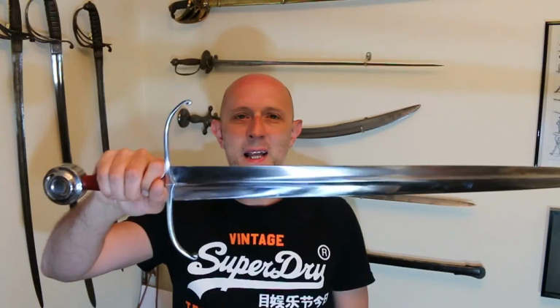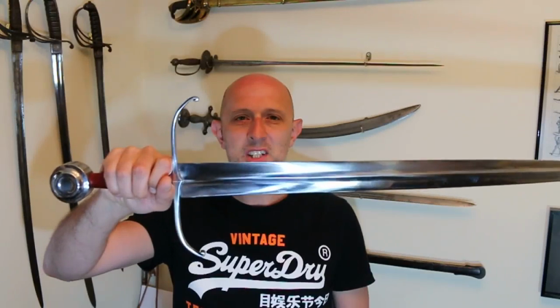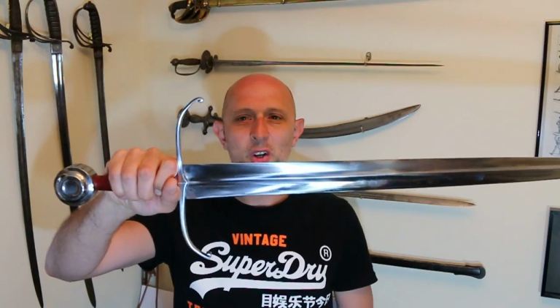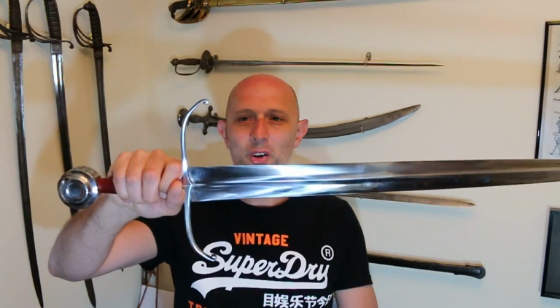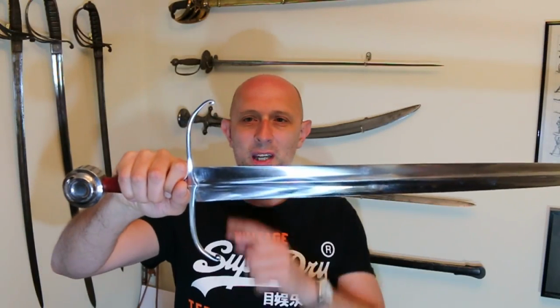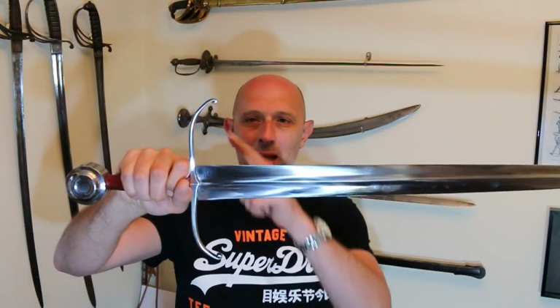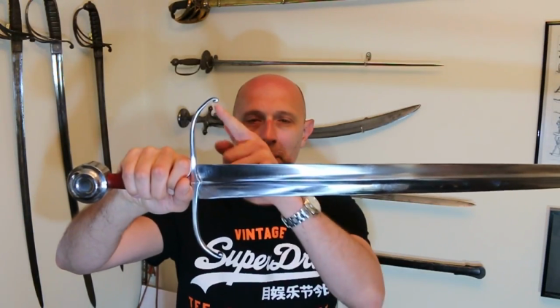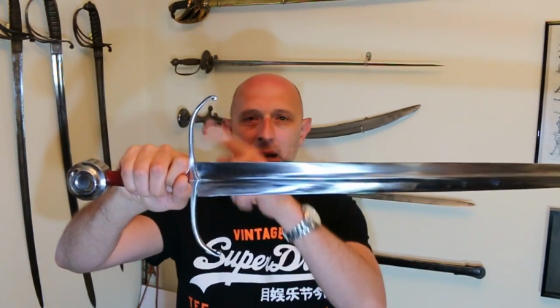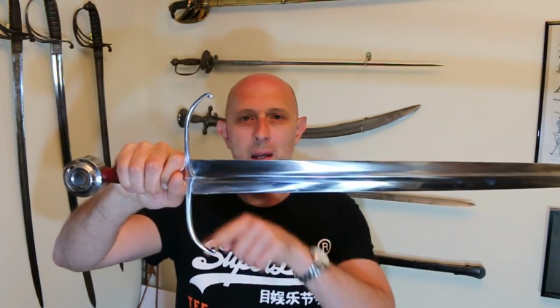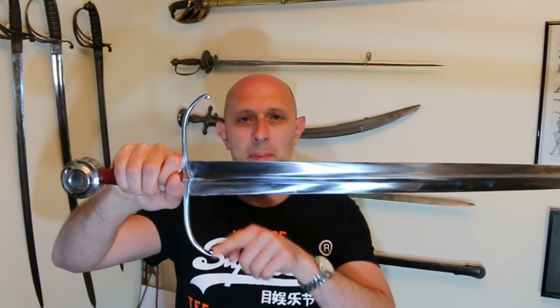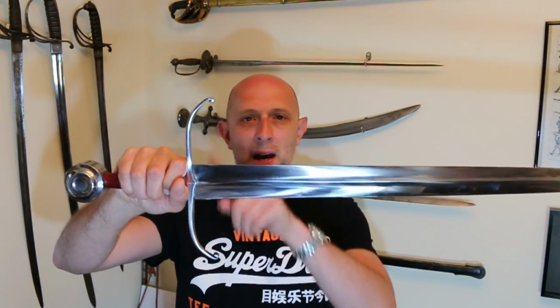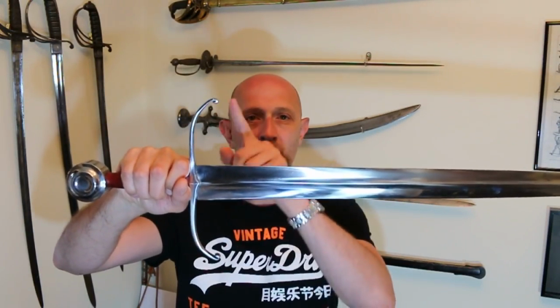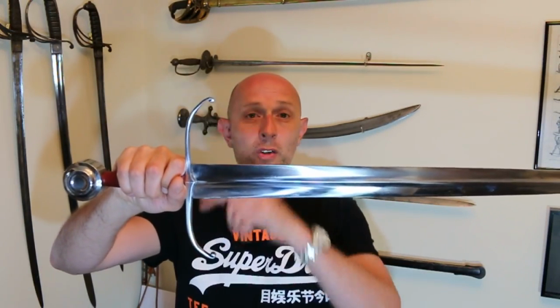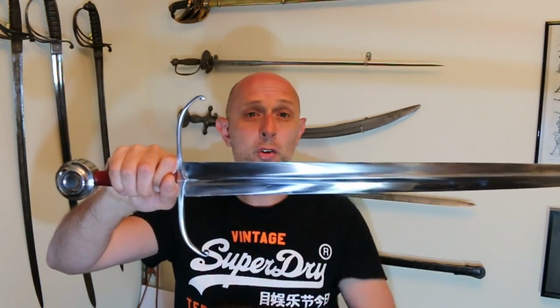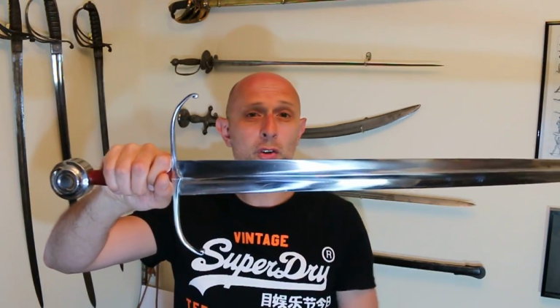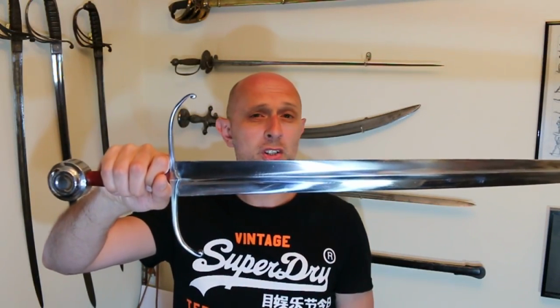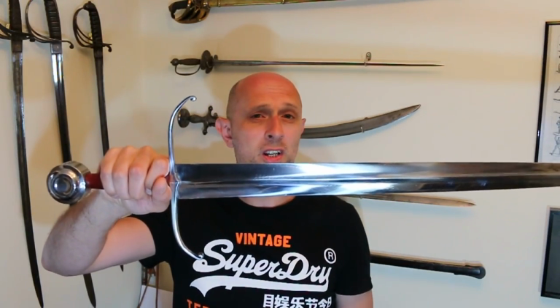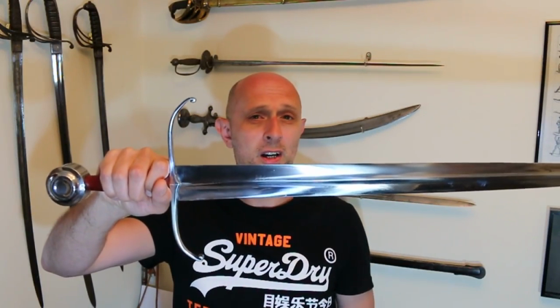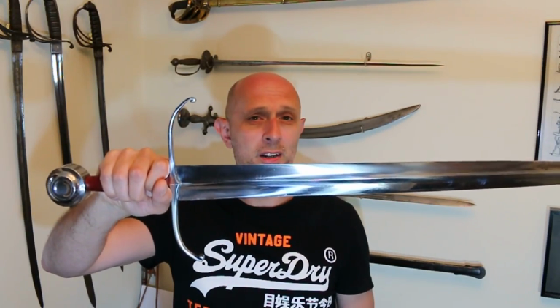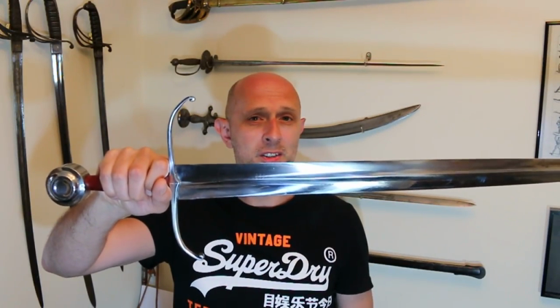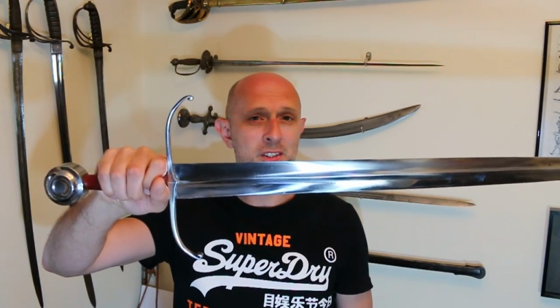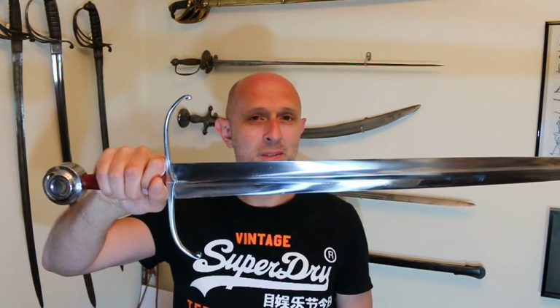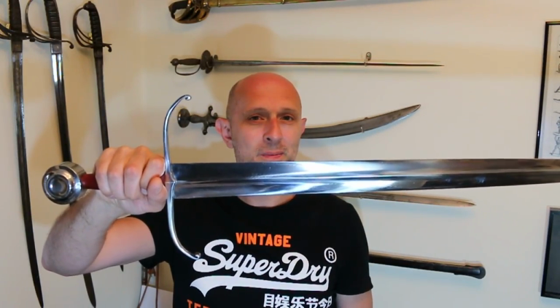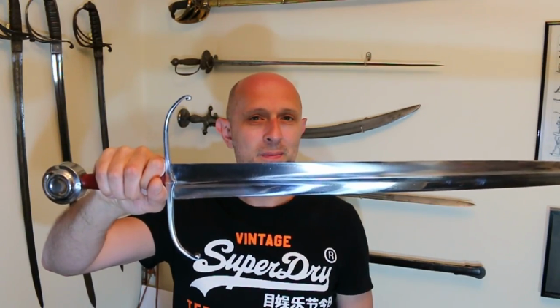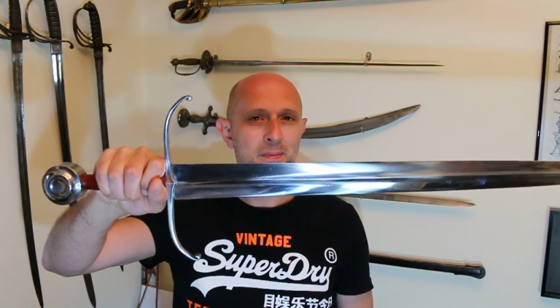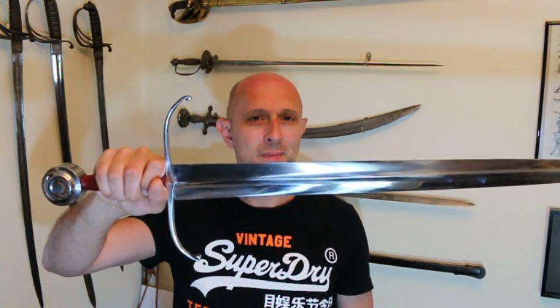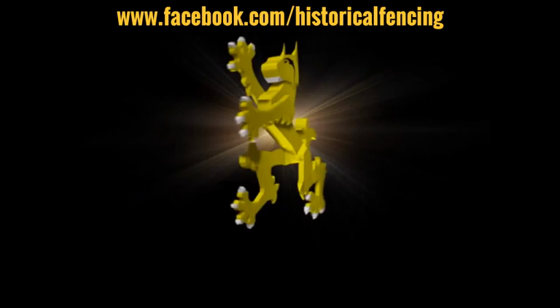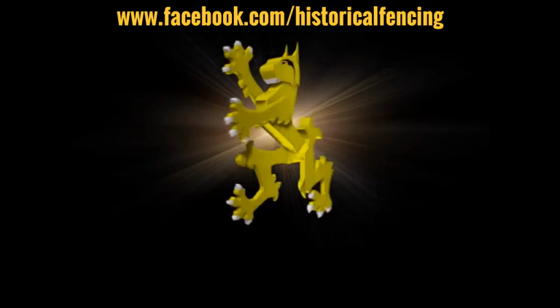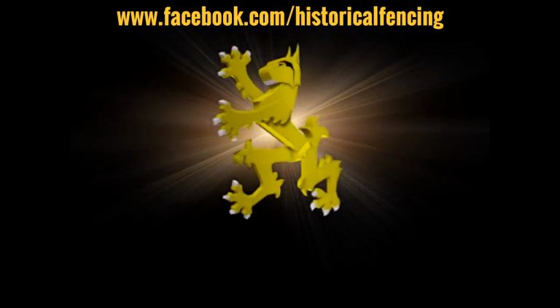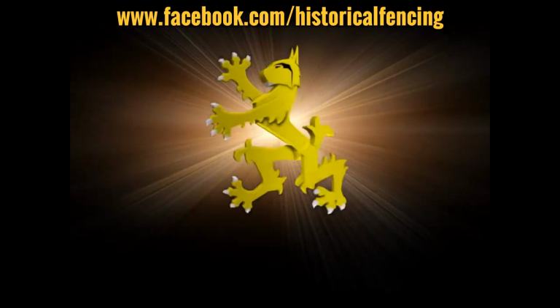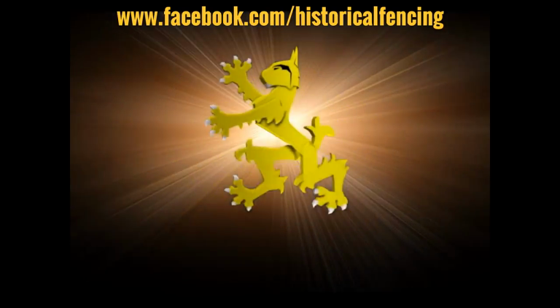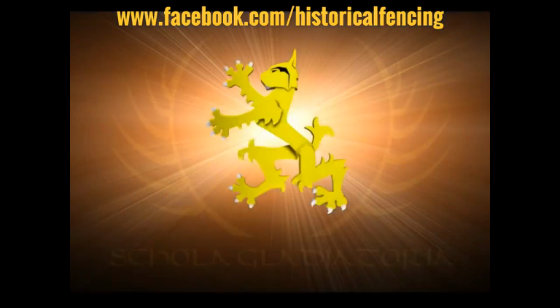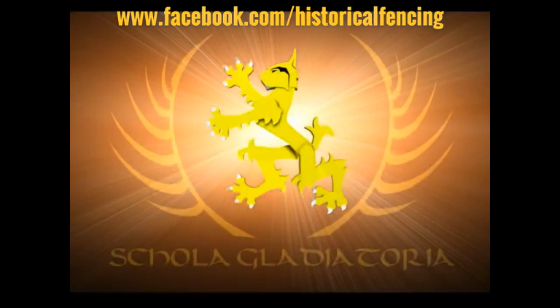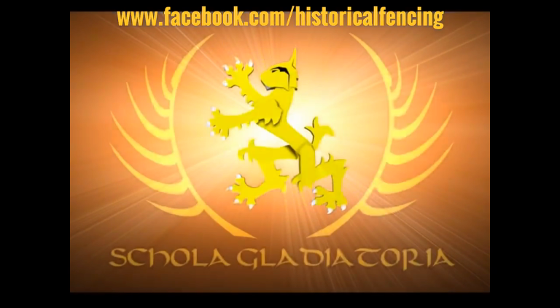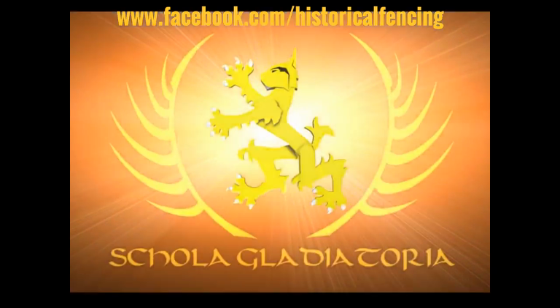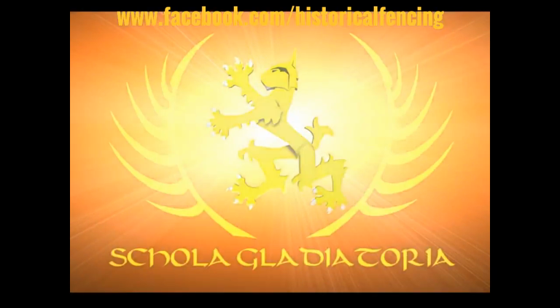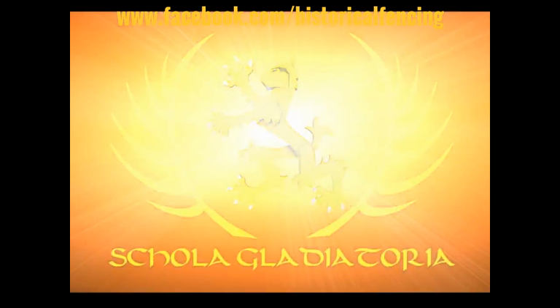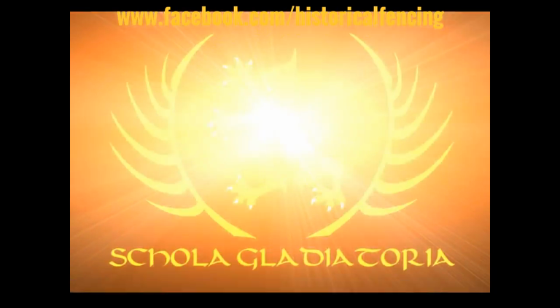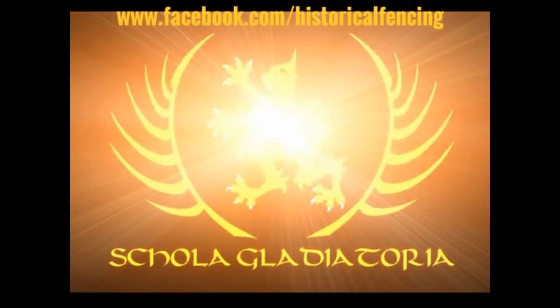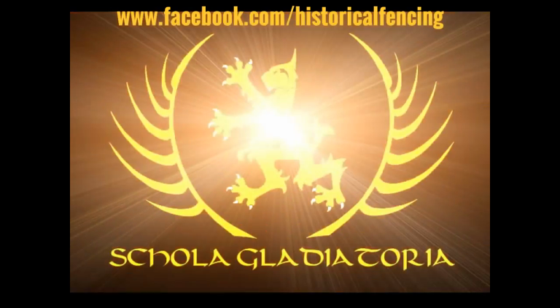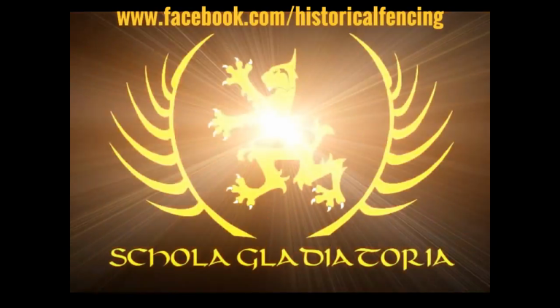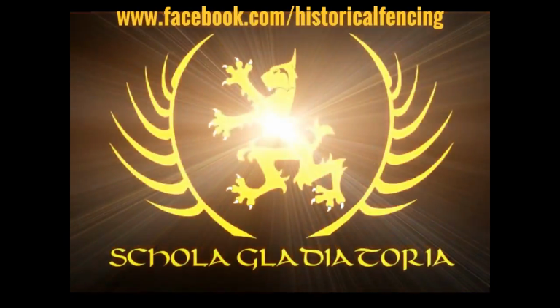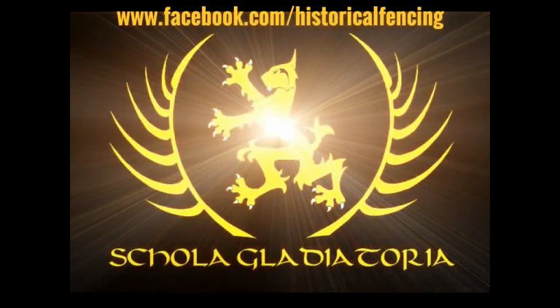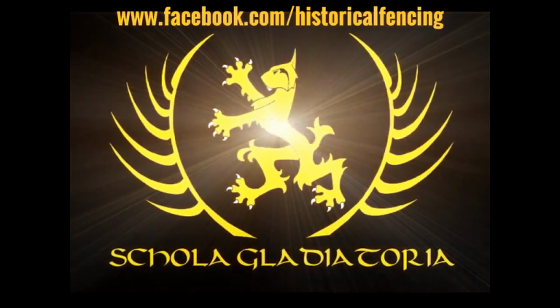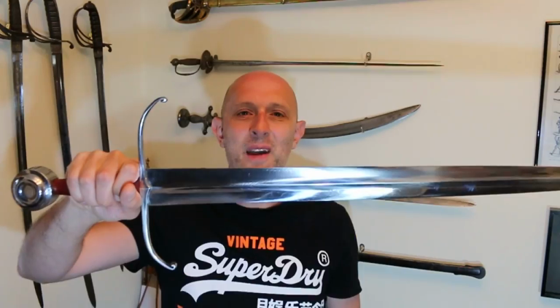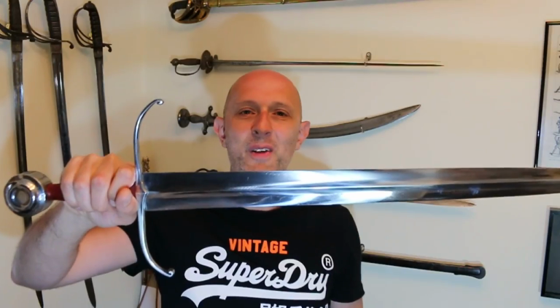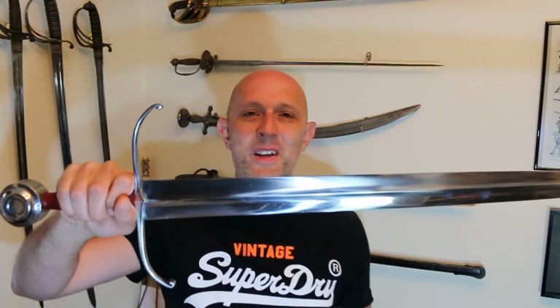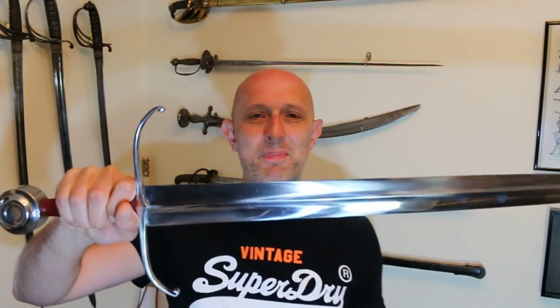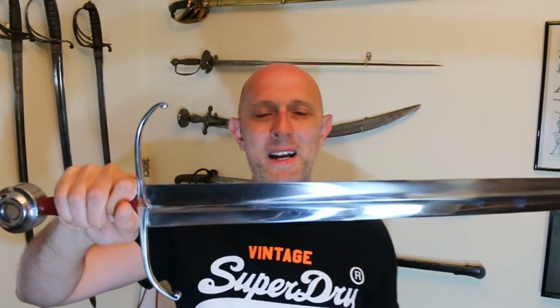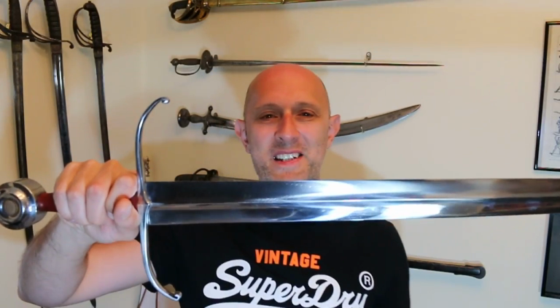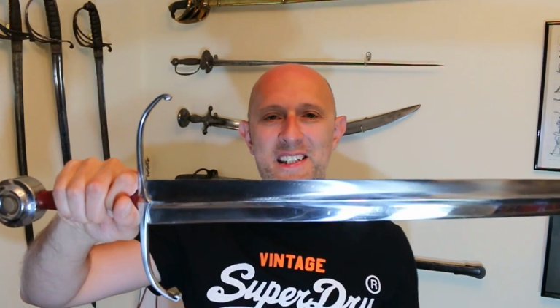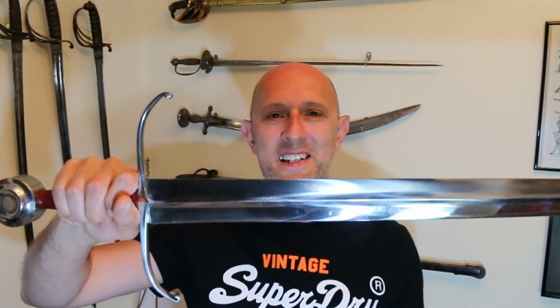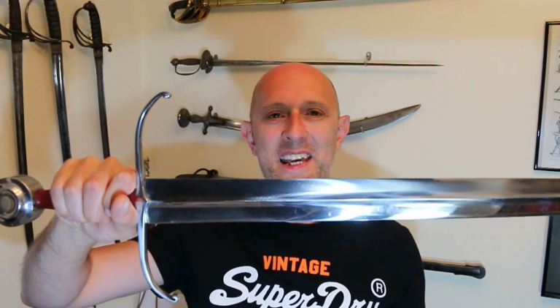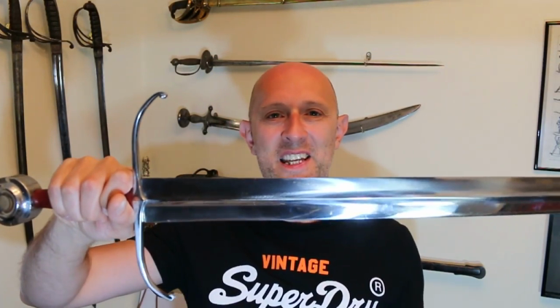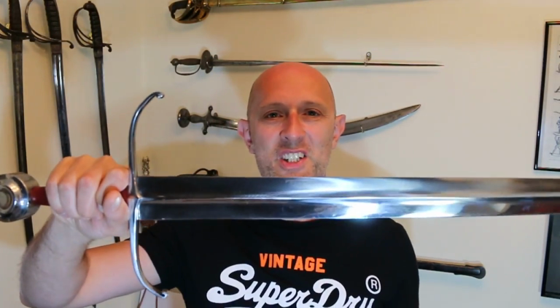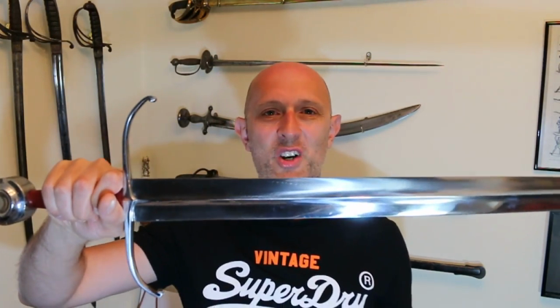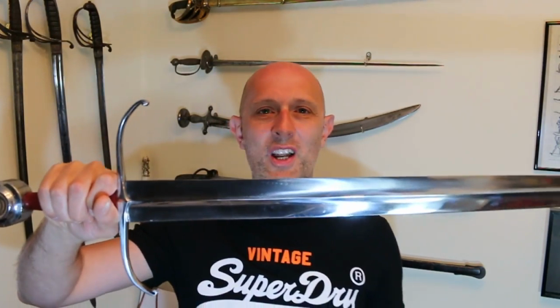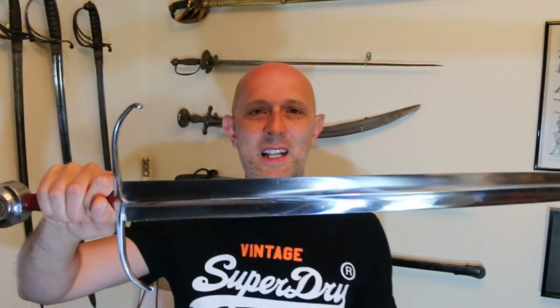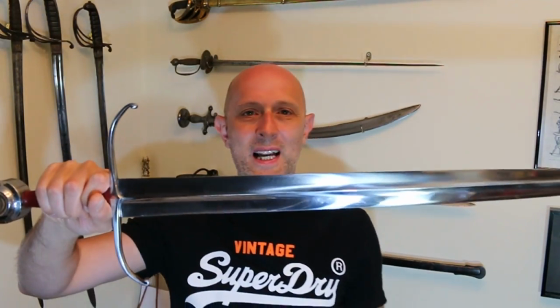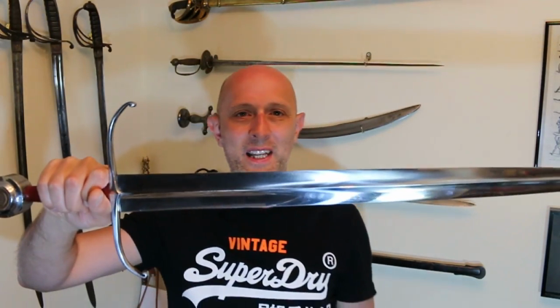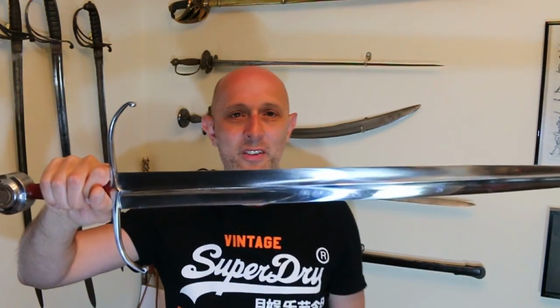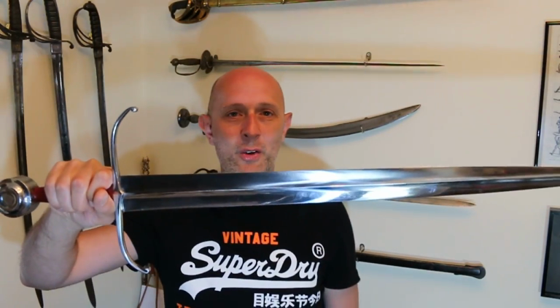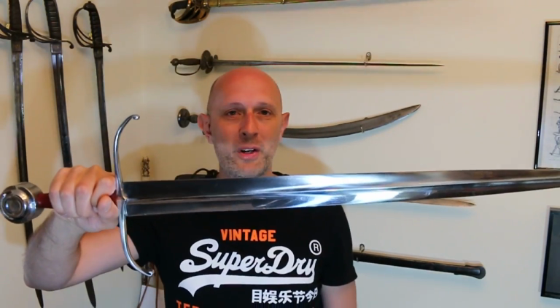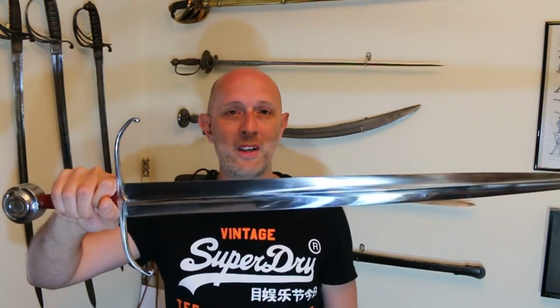Let's talk a little bit about cross guards. Hey folks, Matt Easton here, Scholar Gladiatoria.